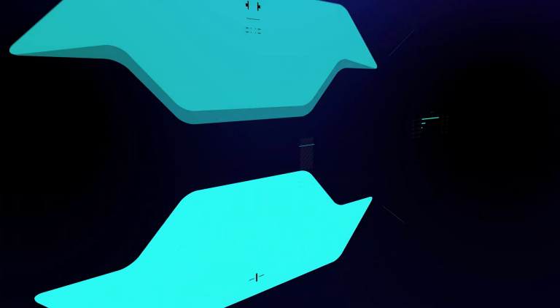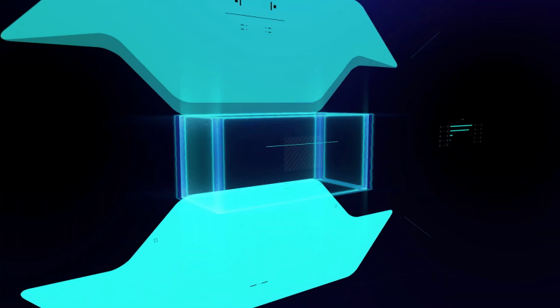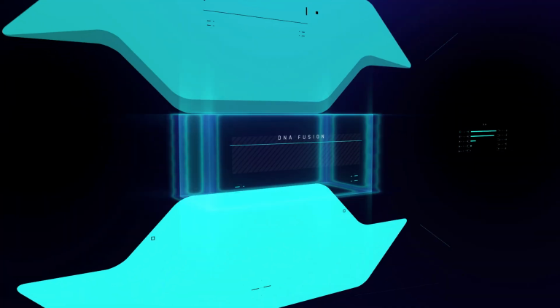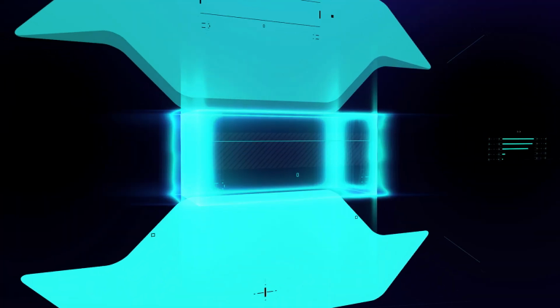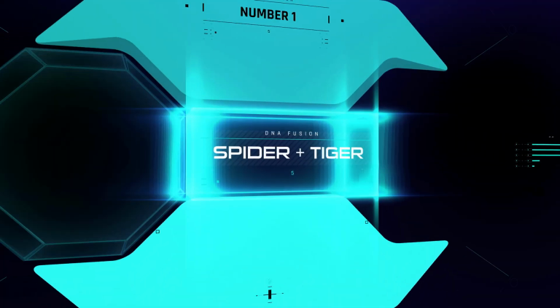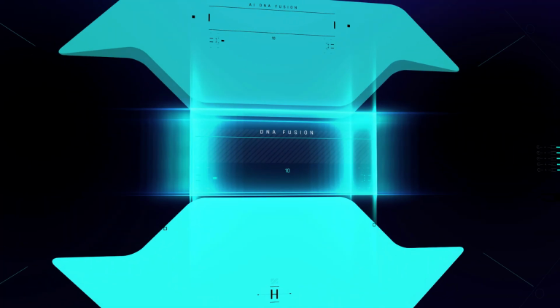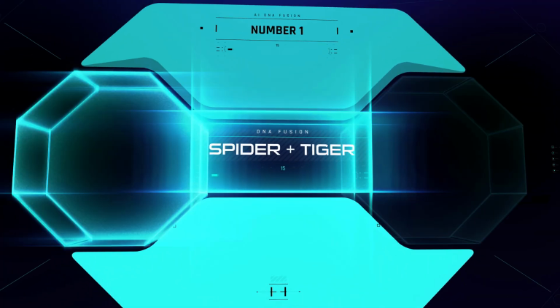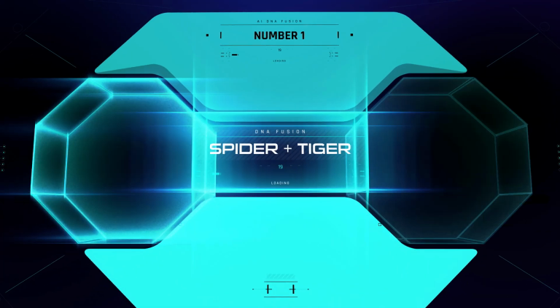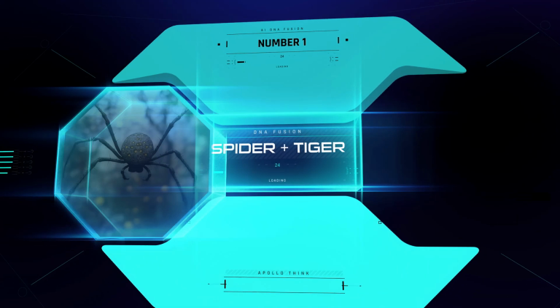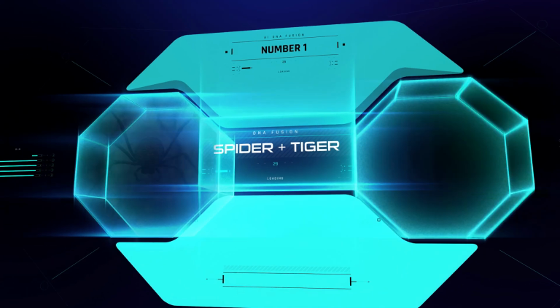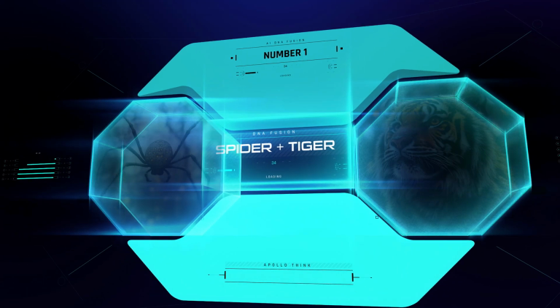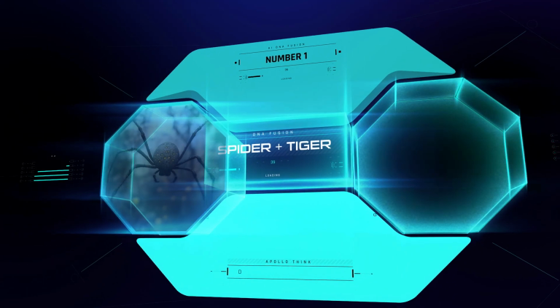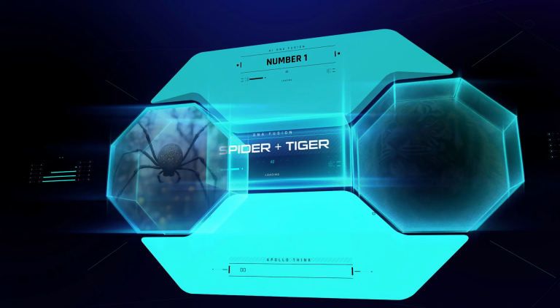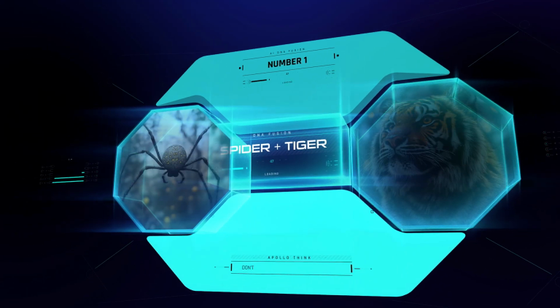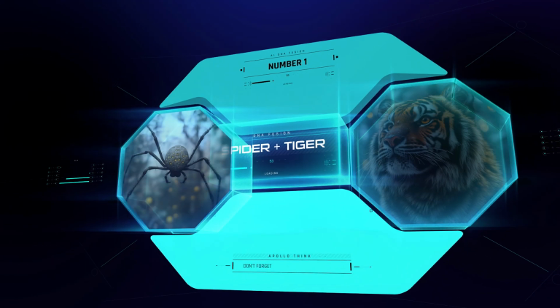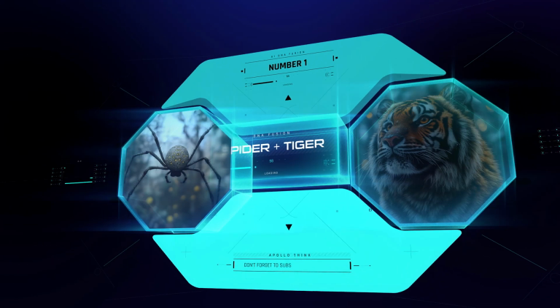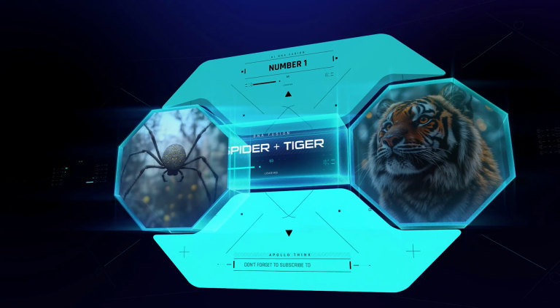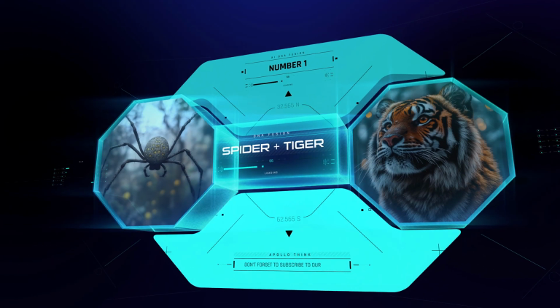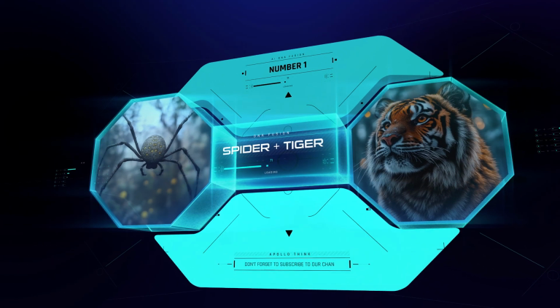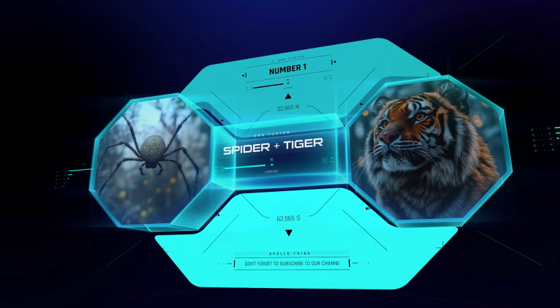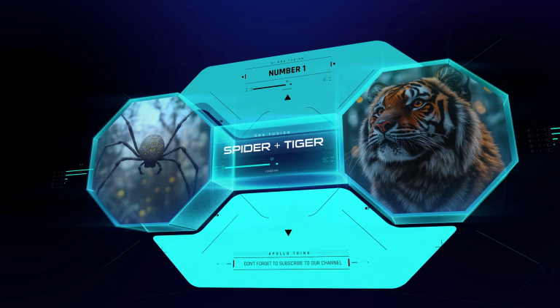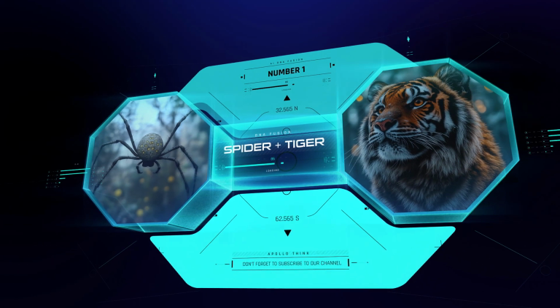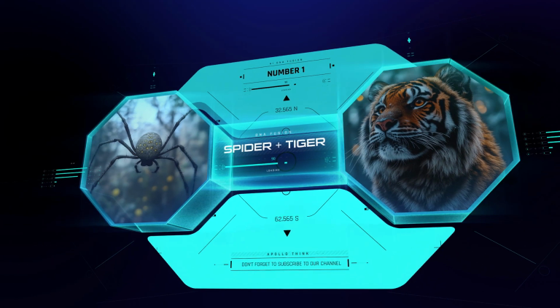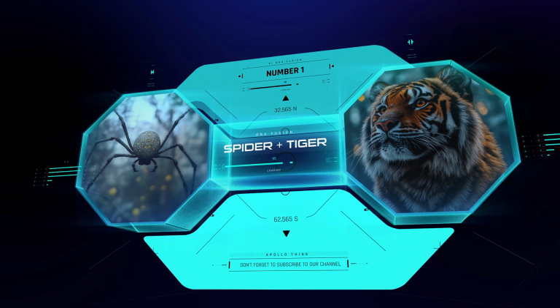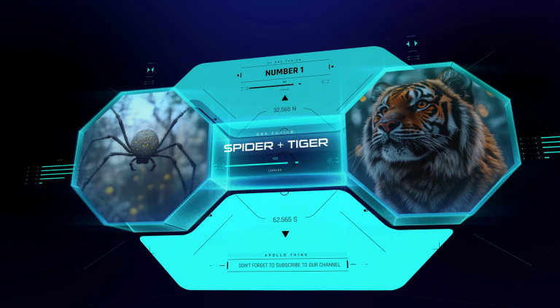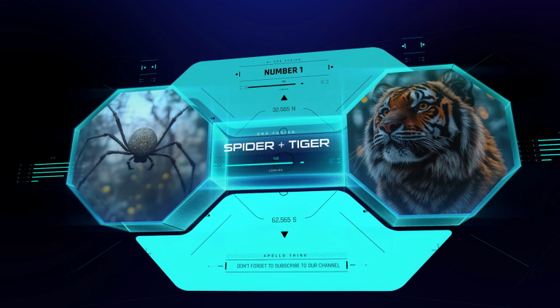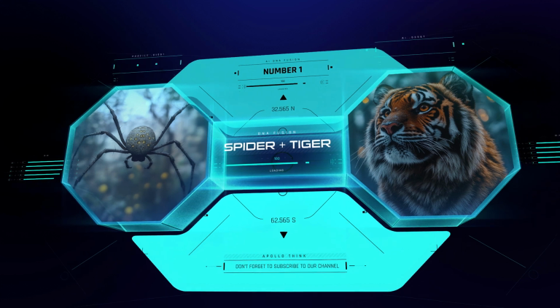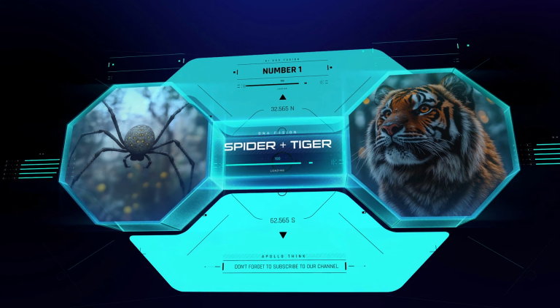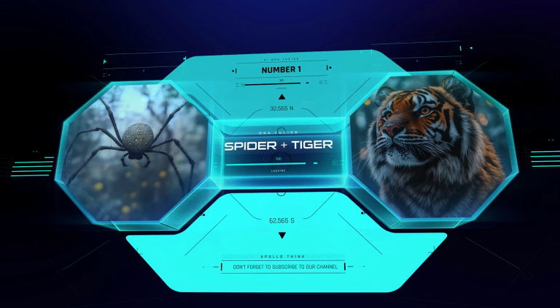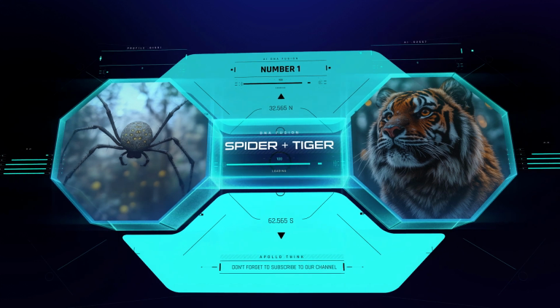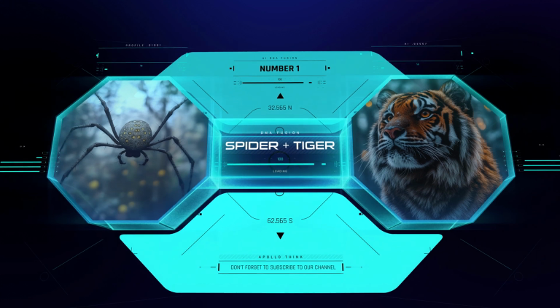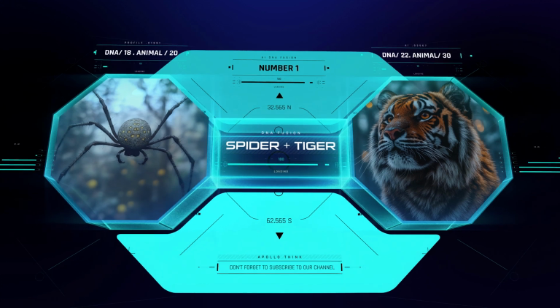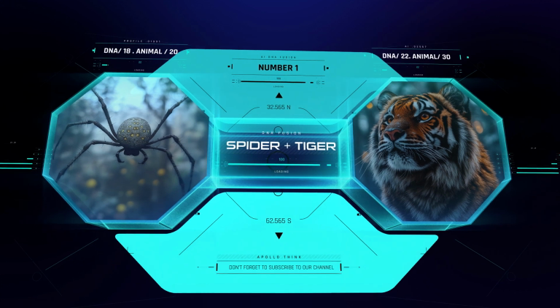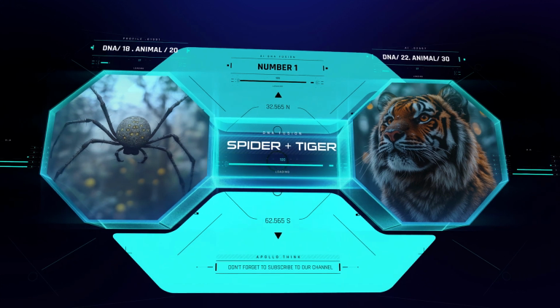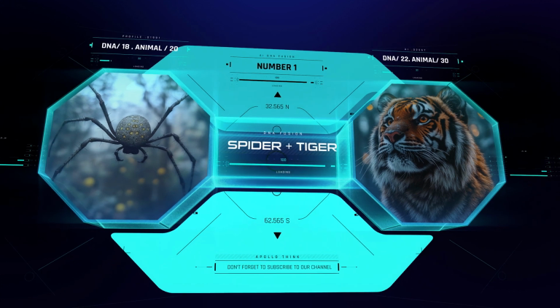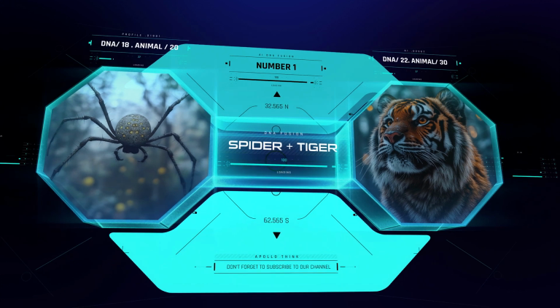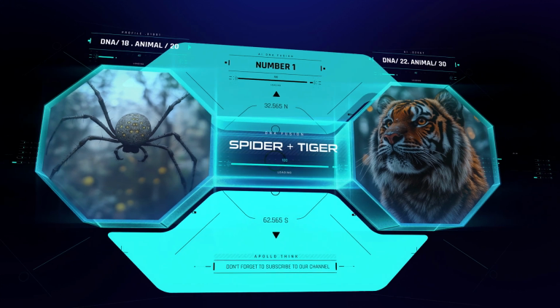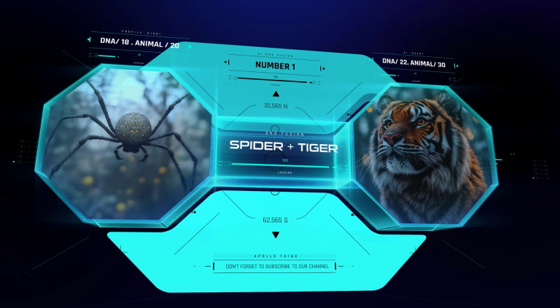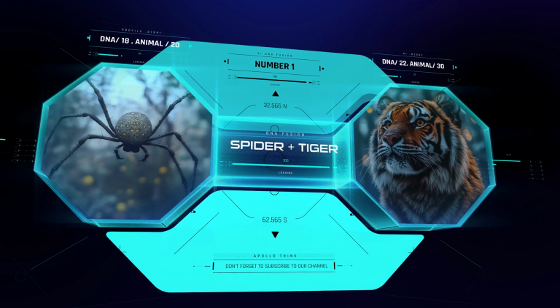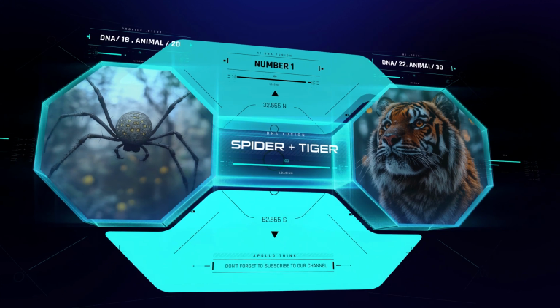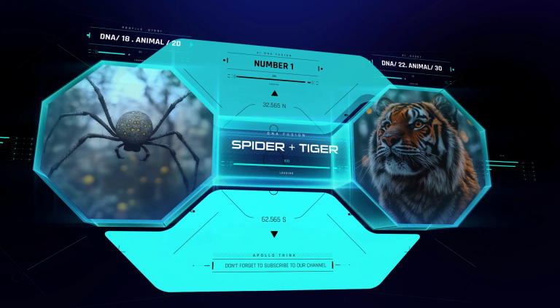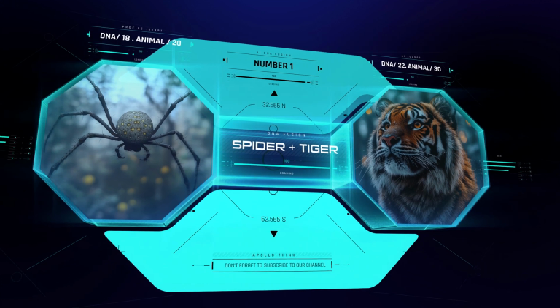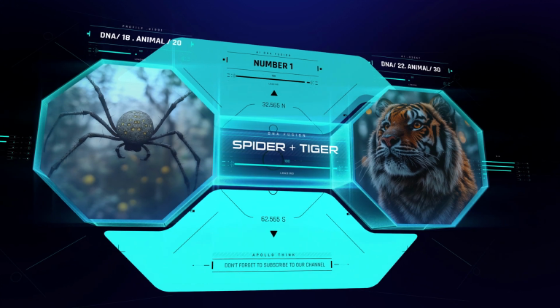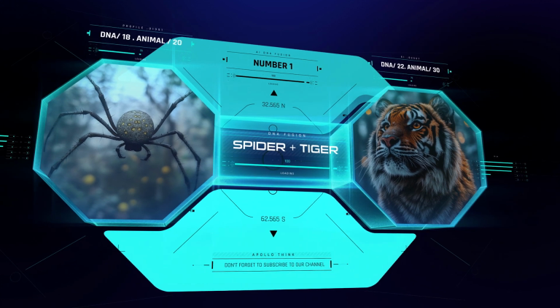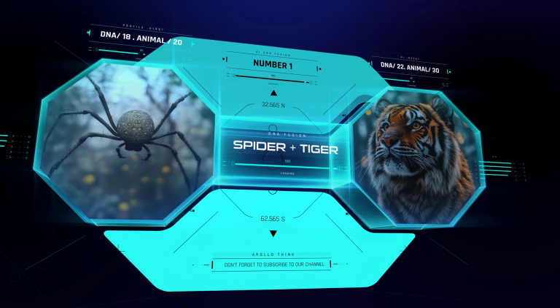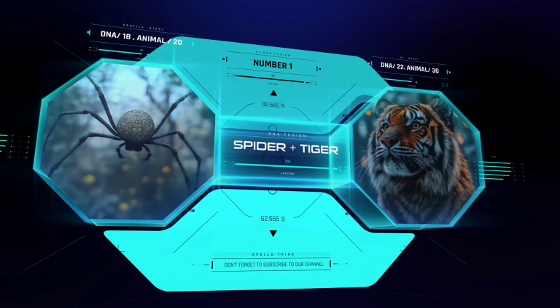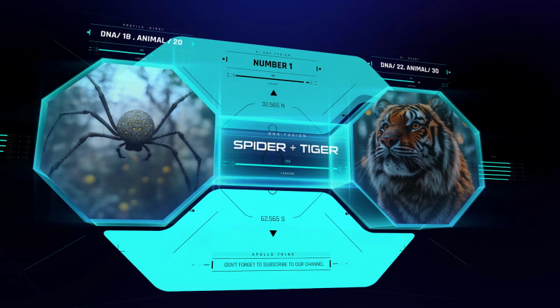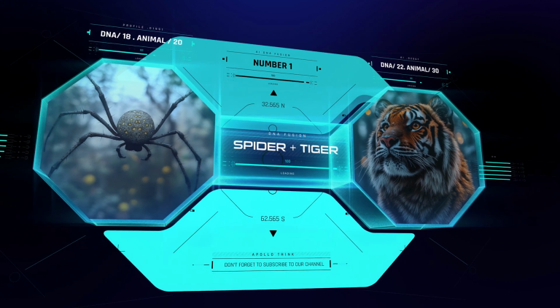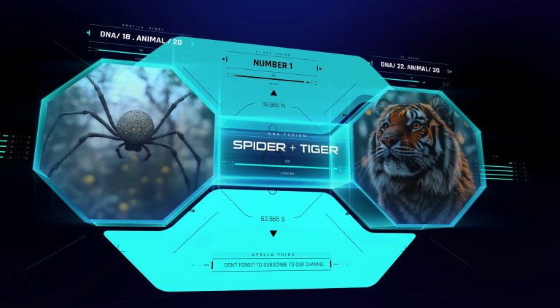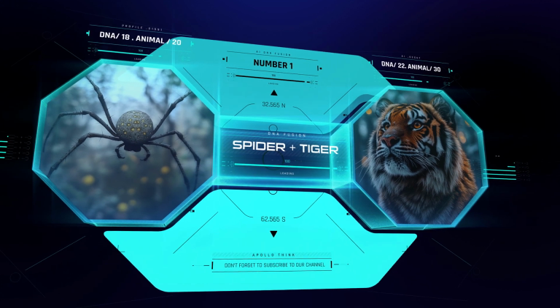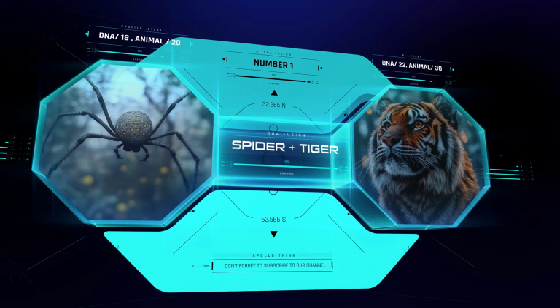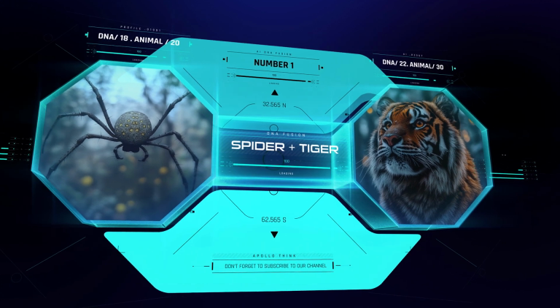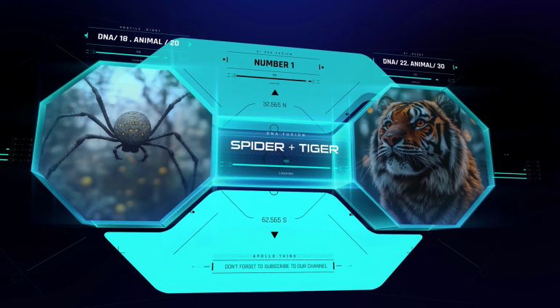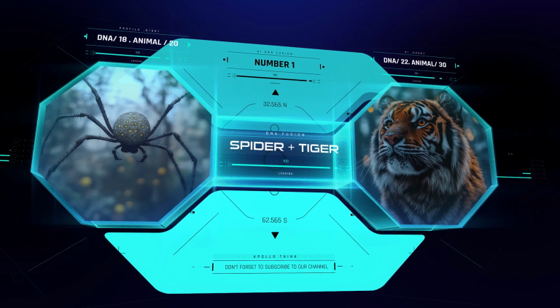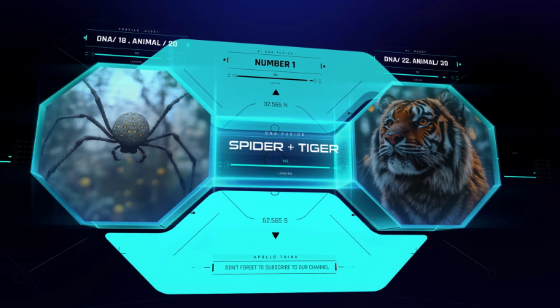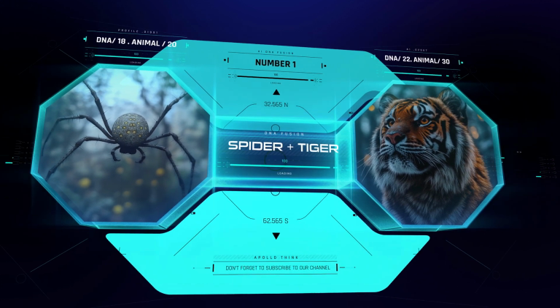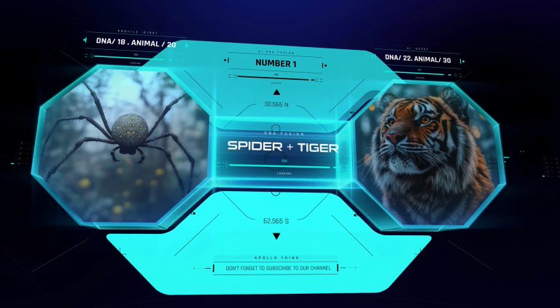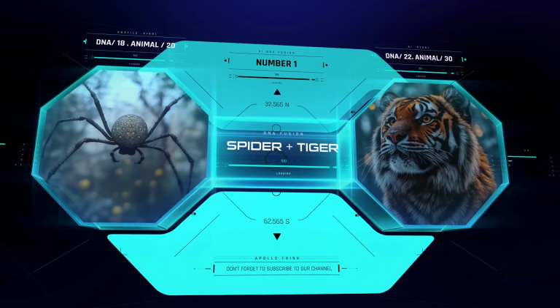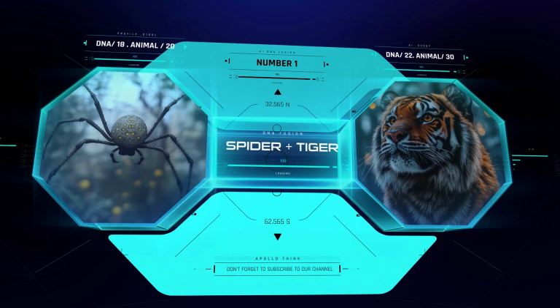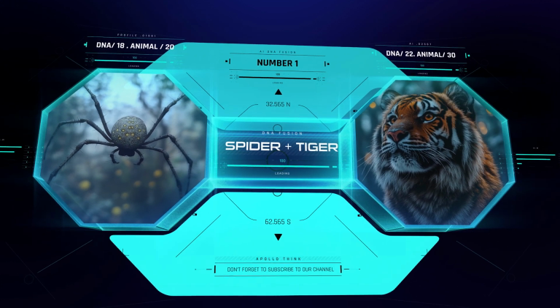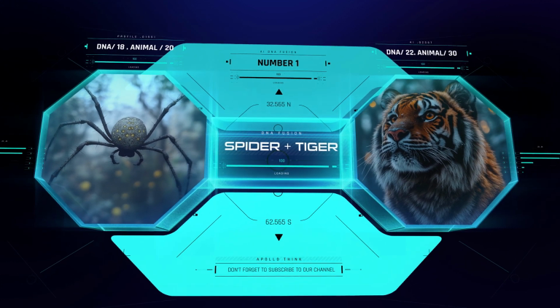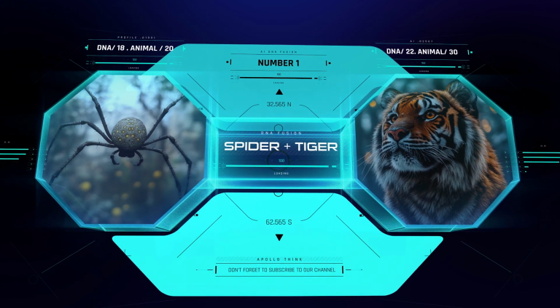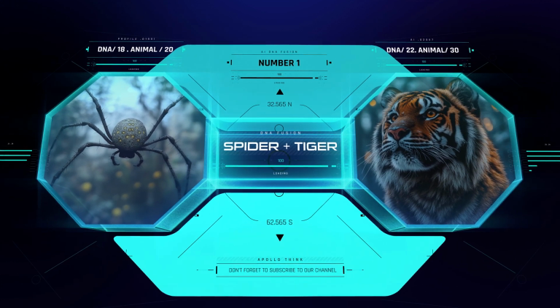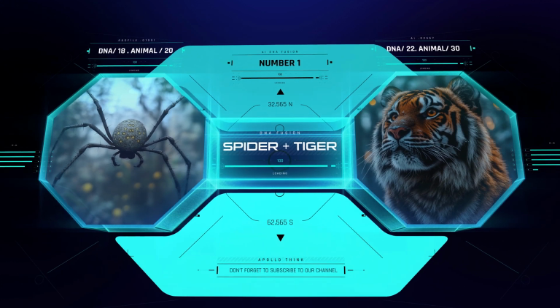Finally, number 1: a spider and a tiger. Fast, fearsome, and agile — it's a predator that can hunt from any angle.